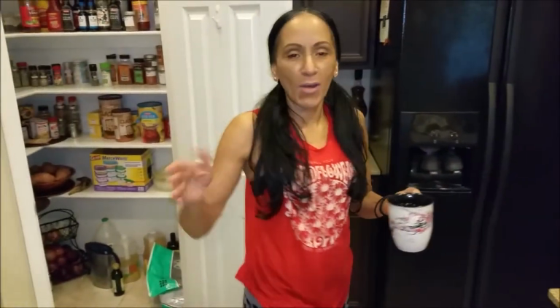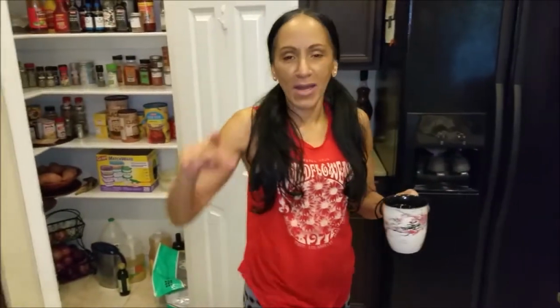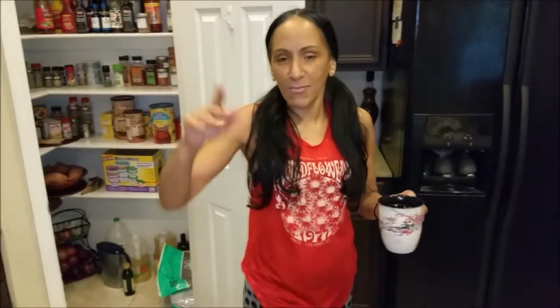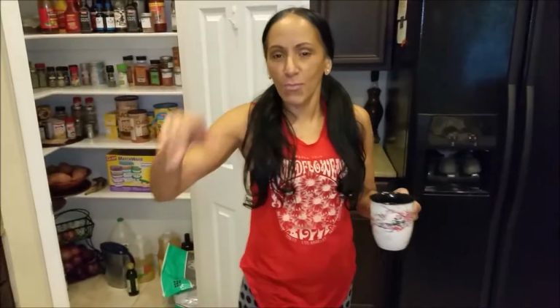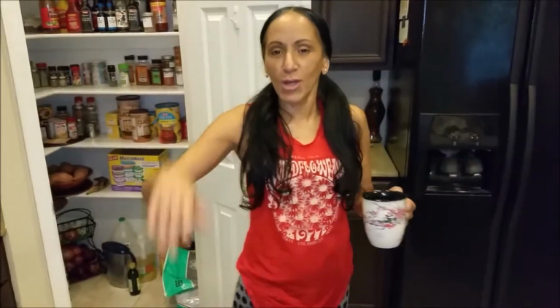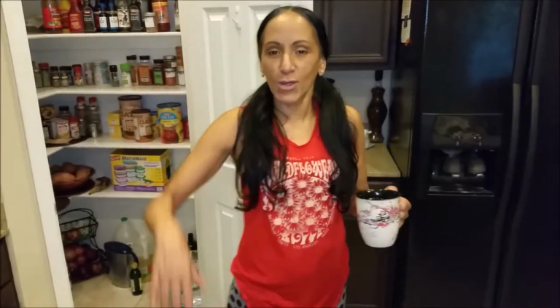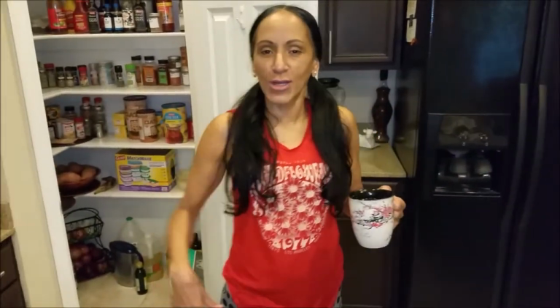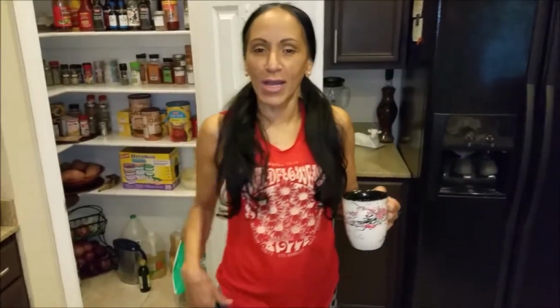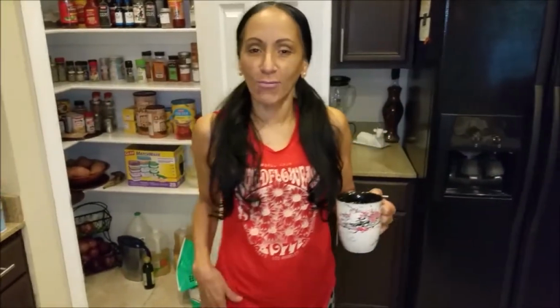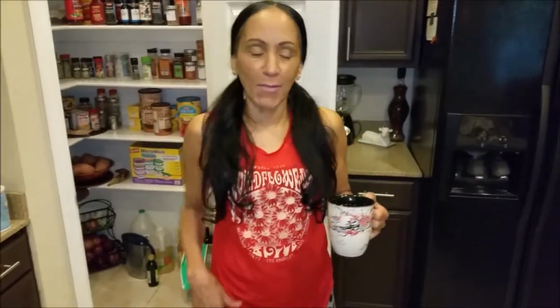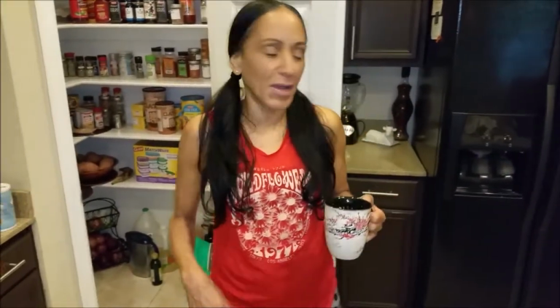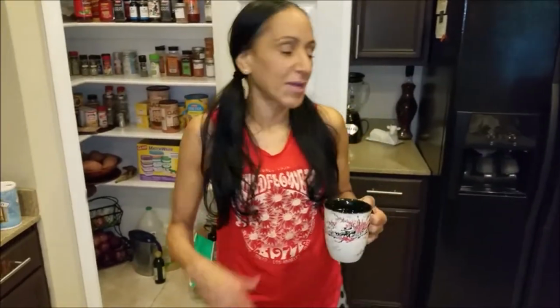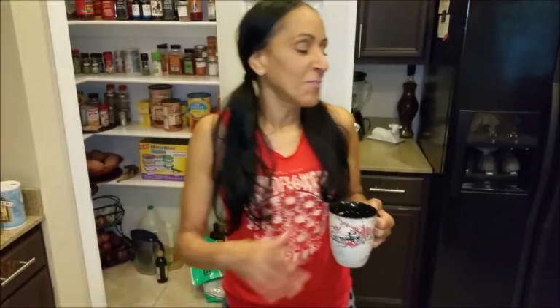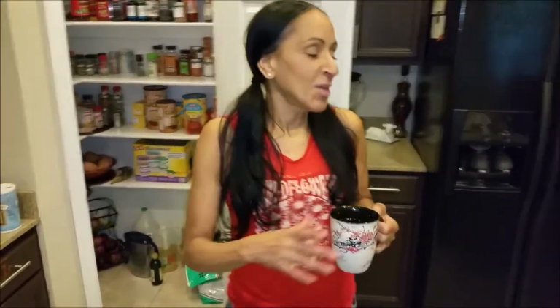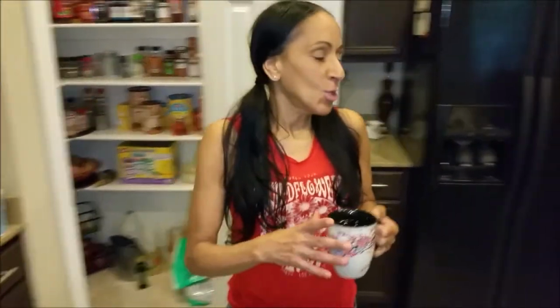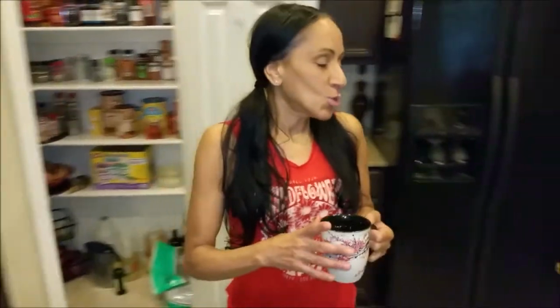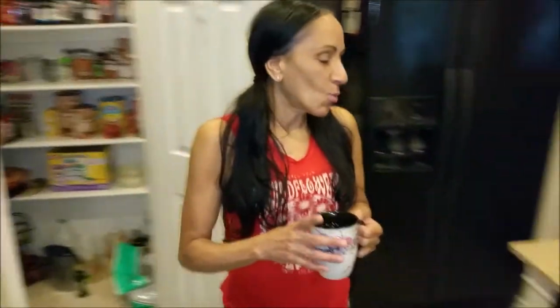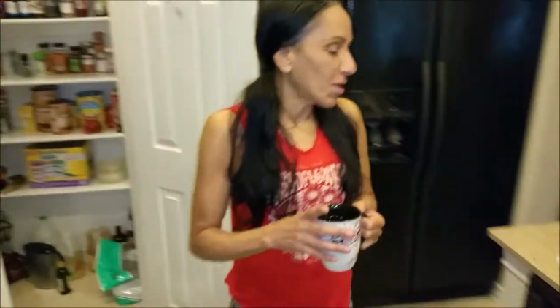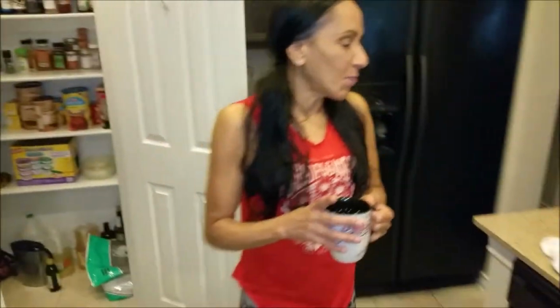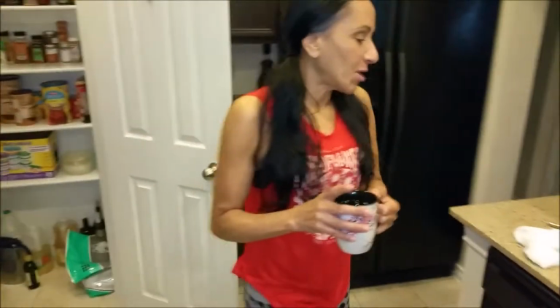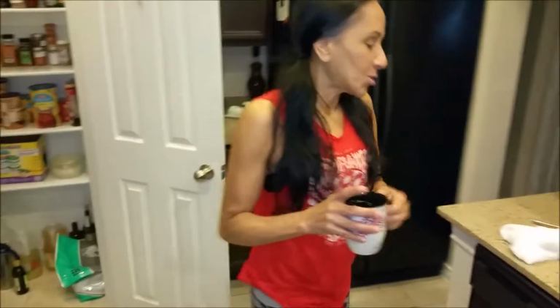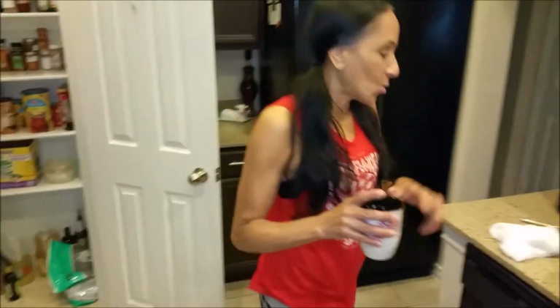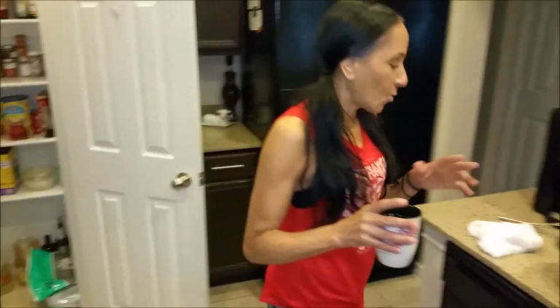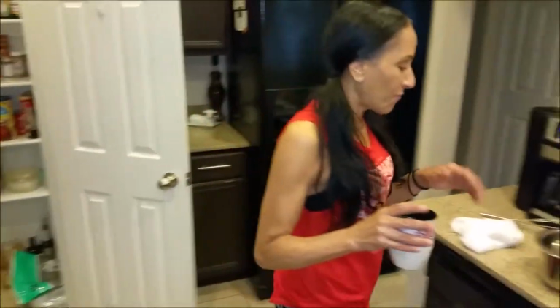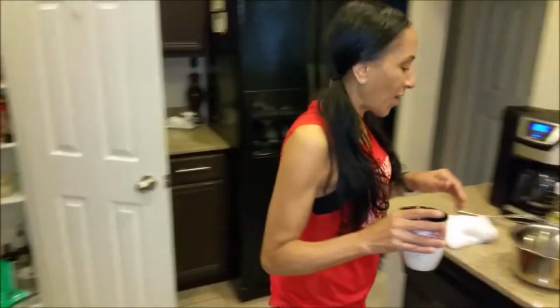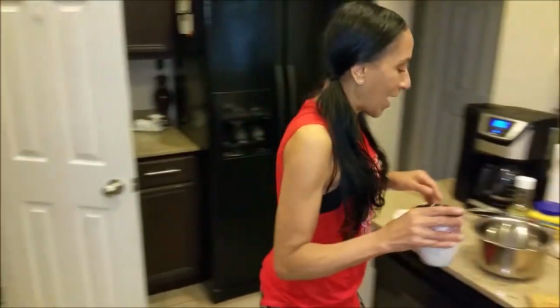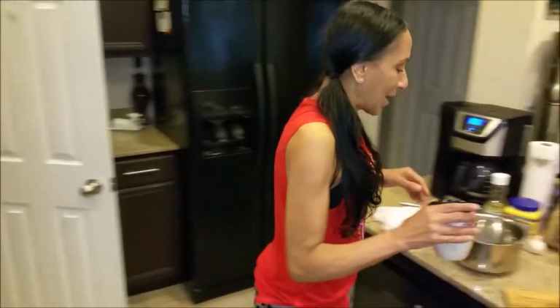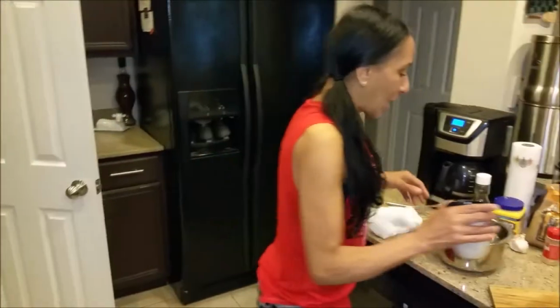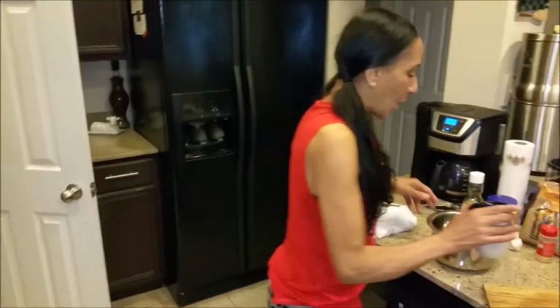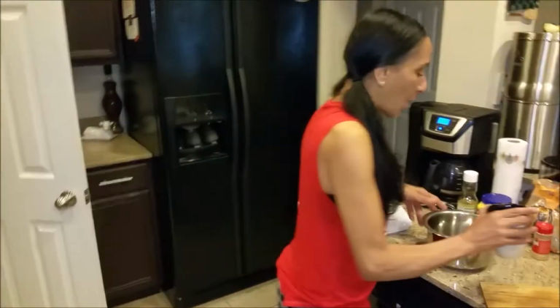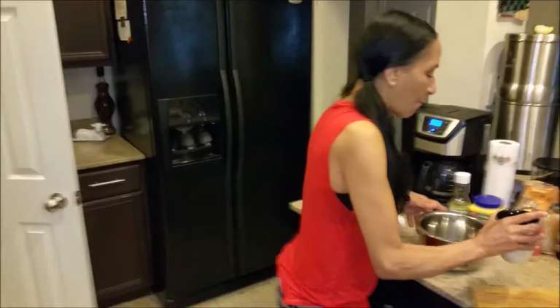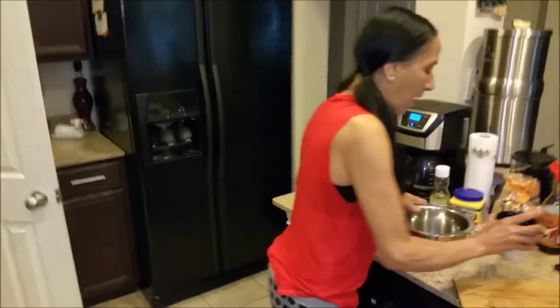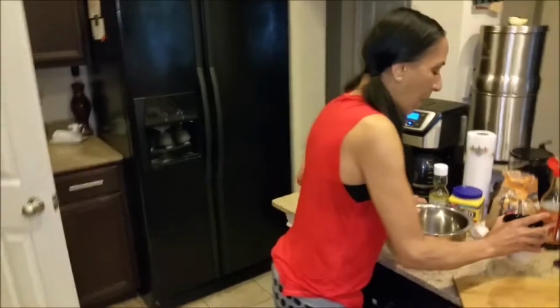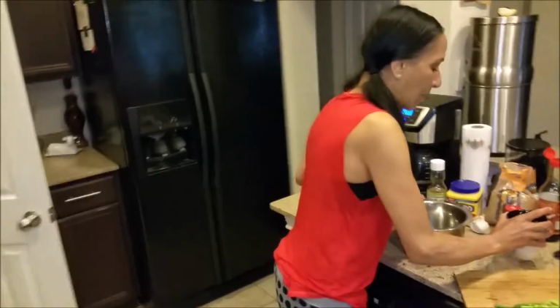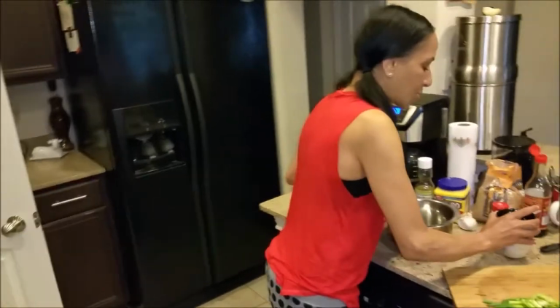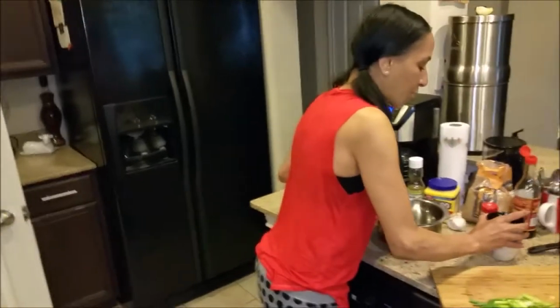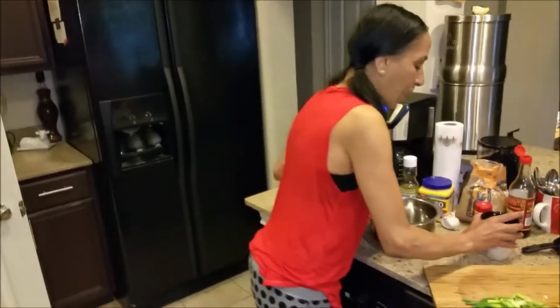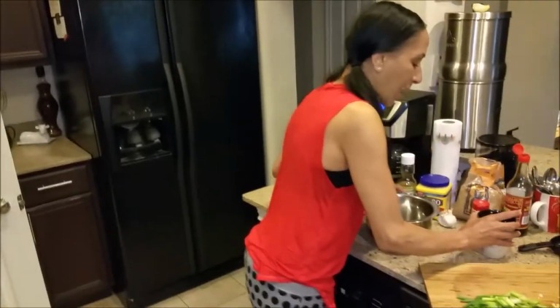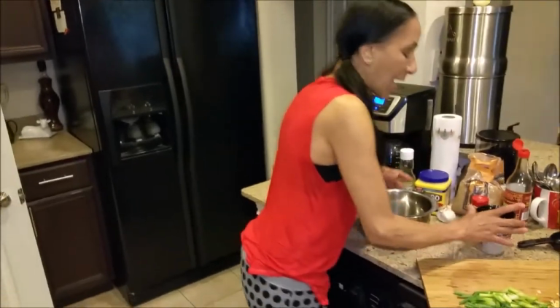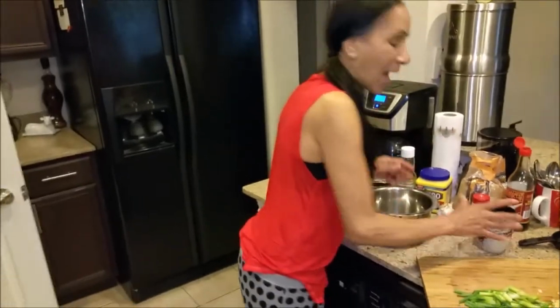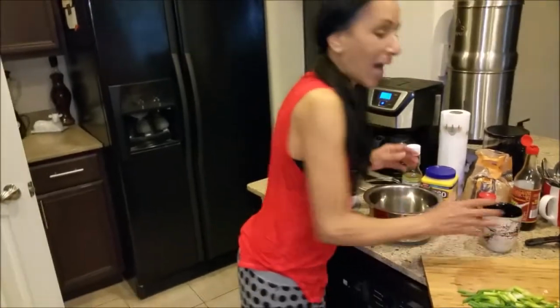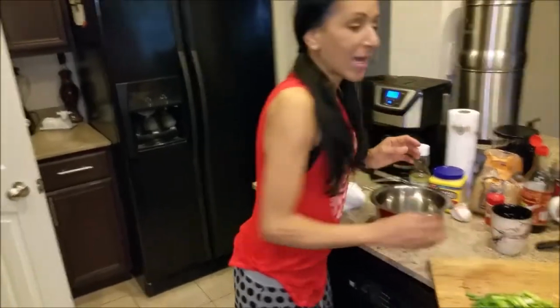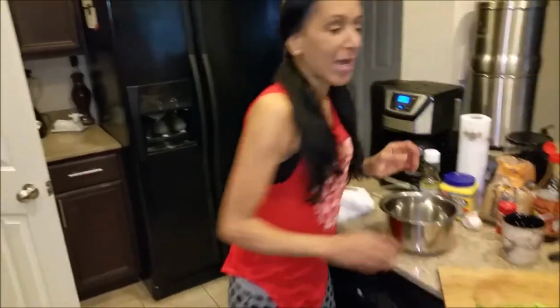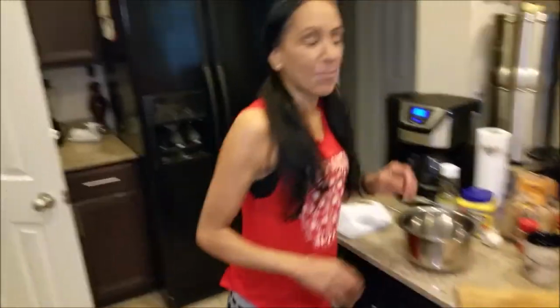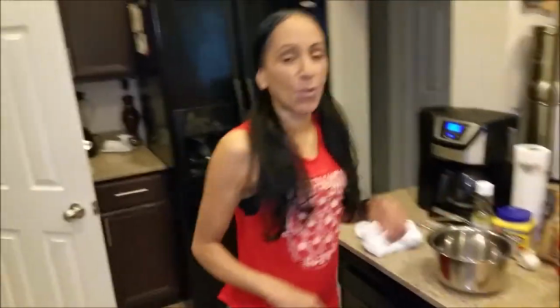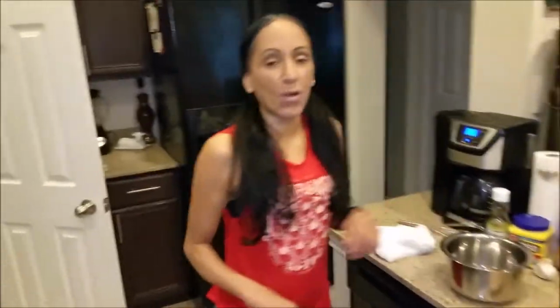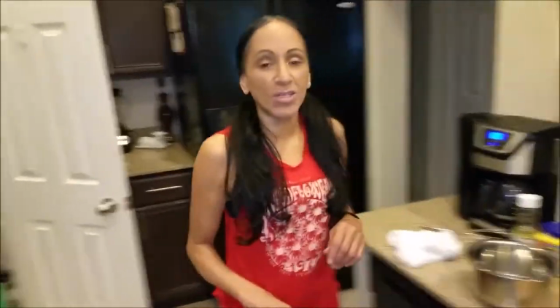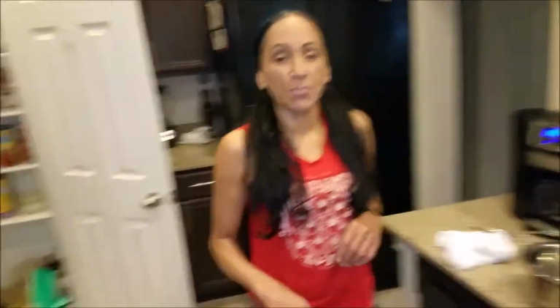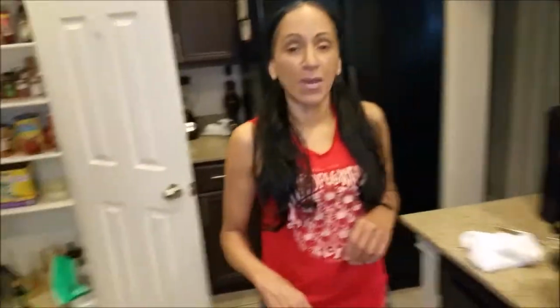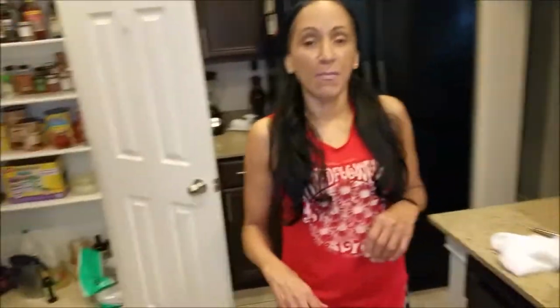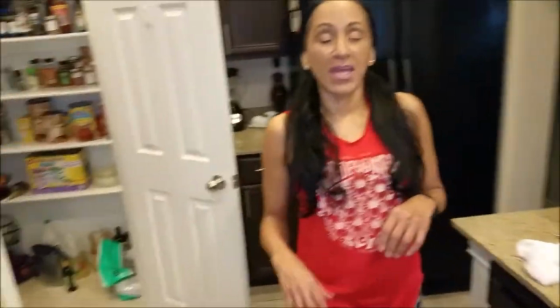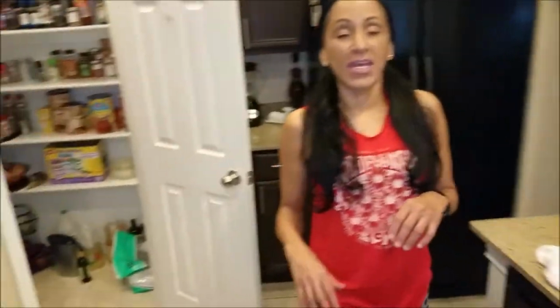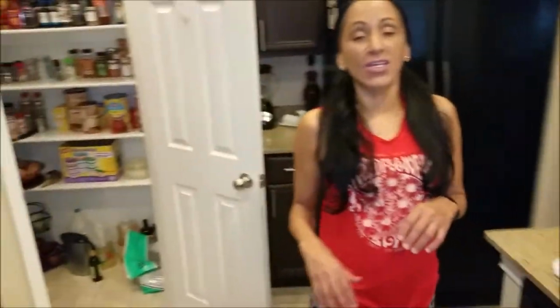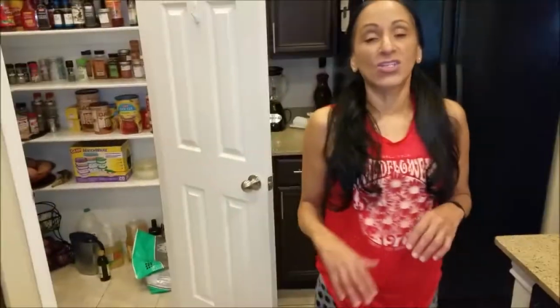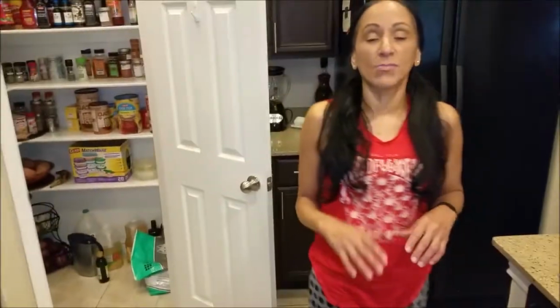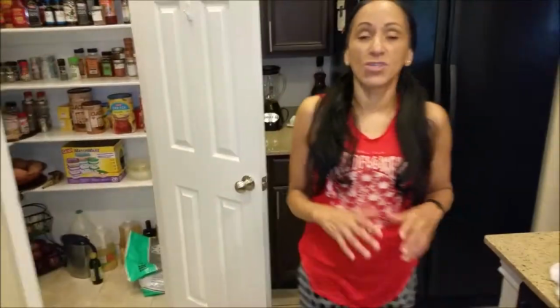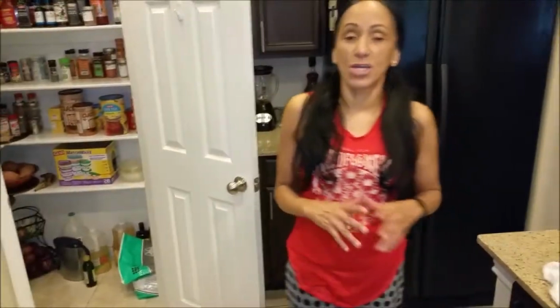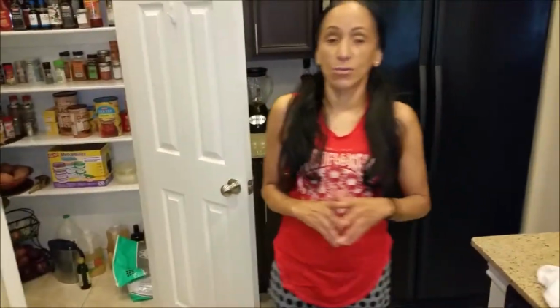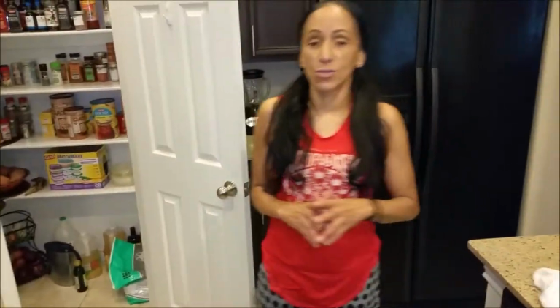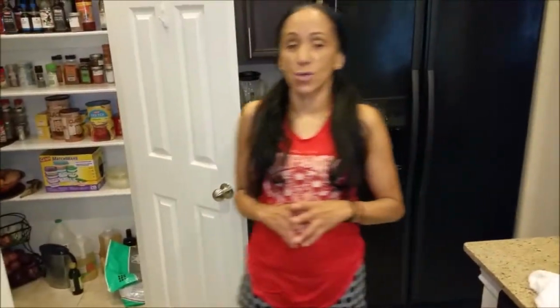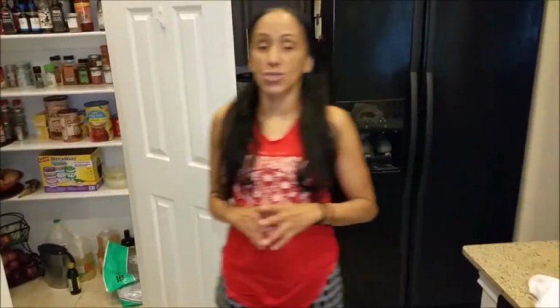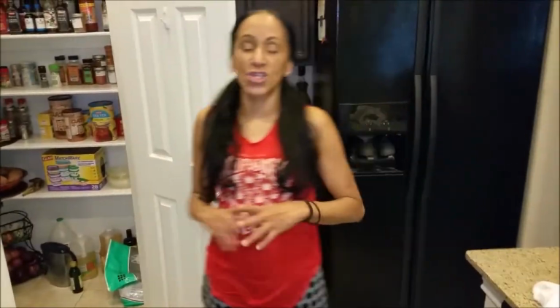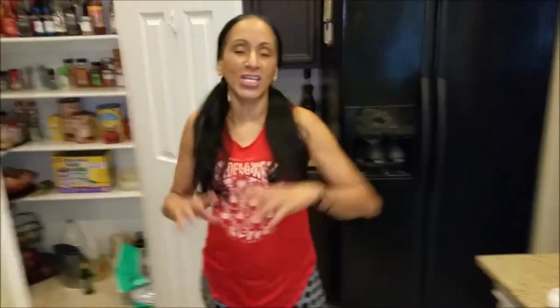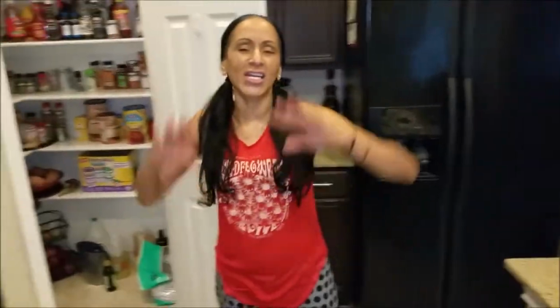But whatever, we're good now. So today I am going to be making some General Tso's chicken.